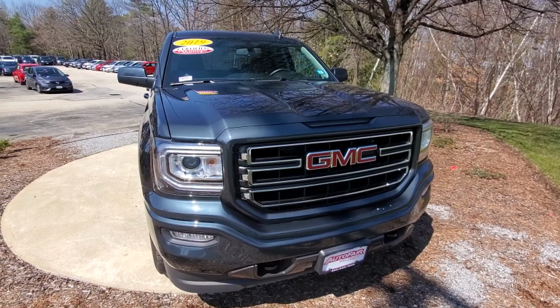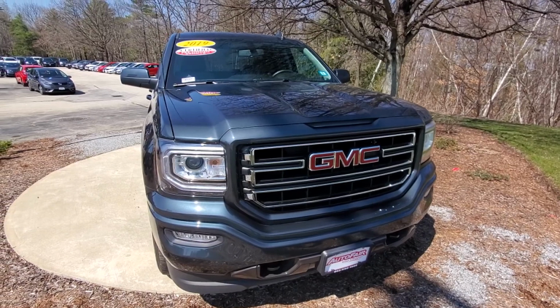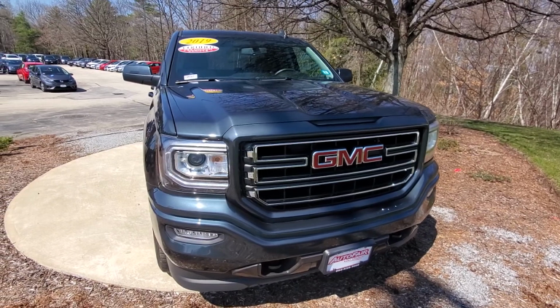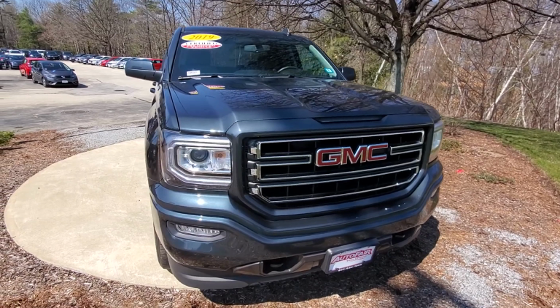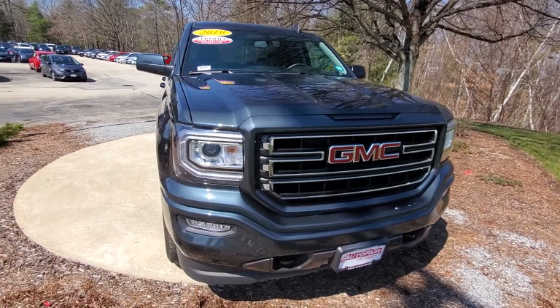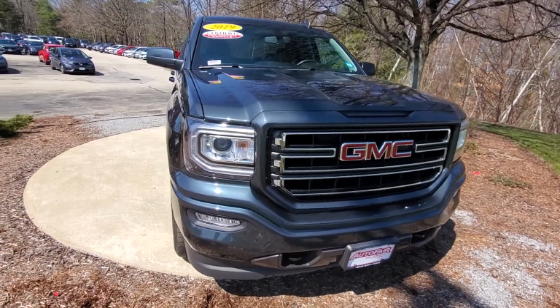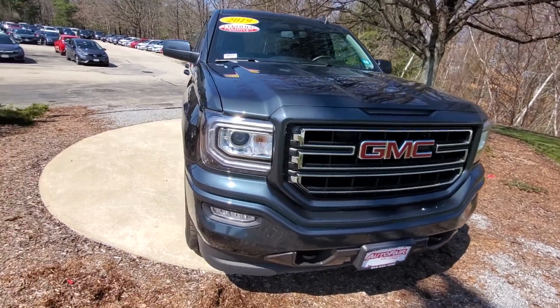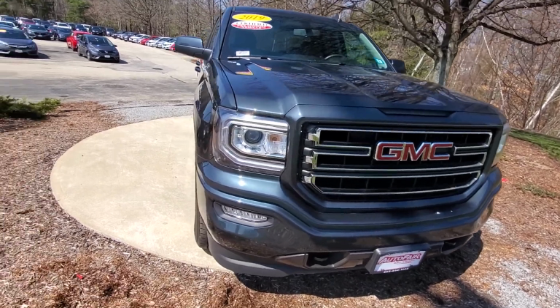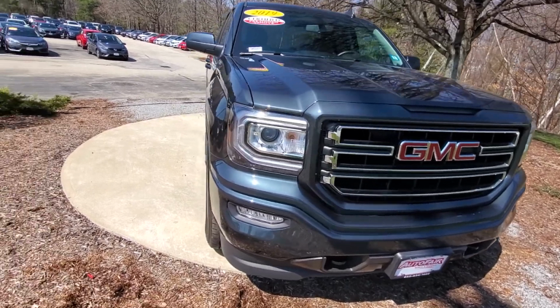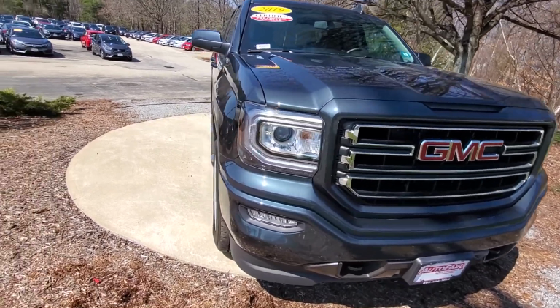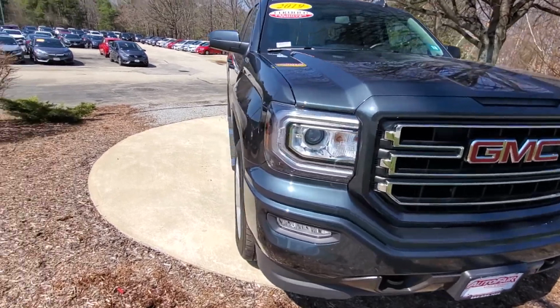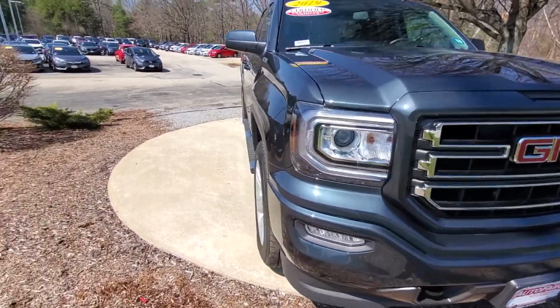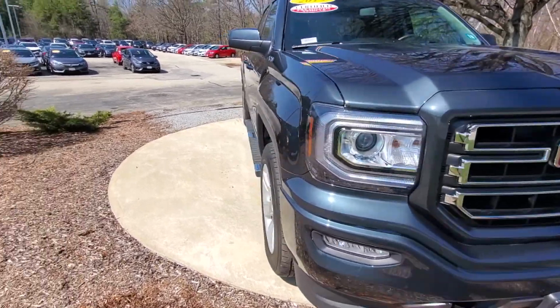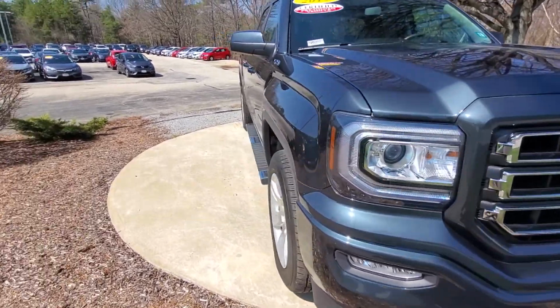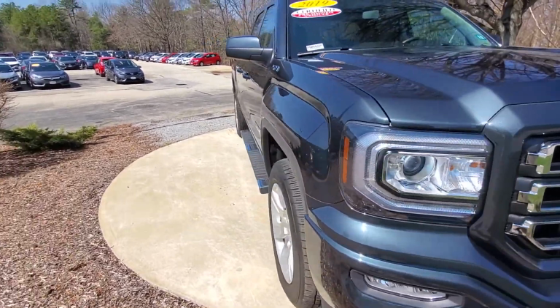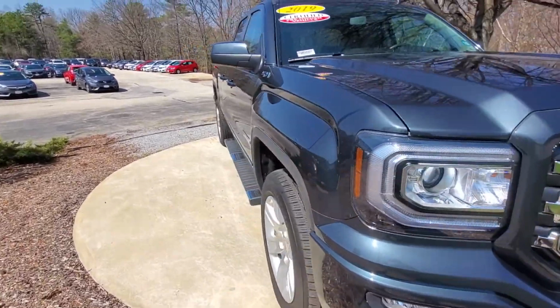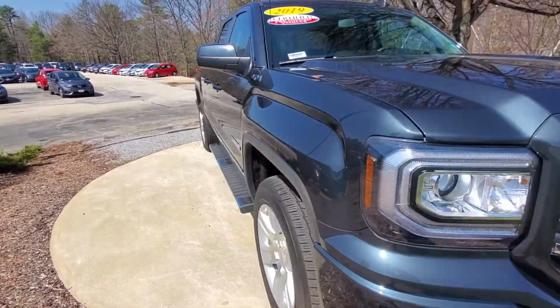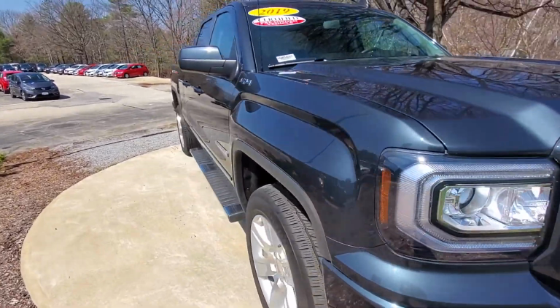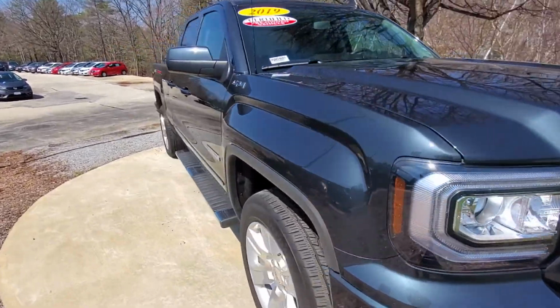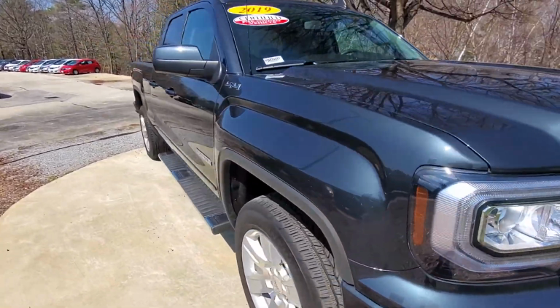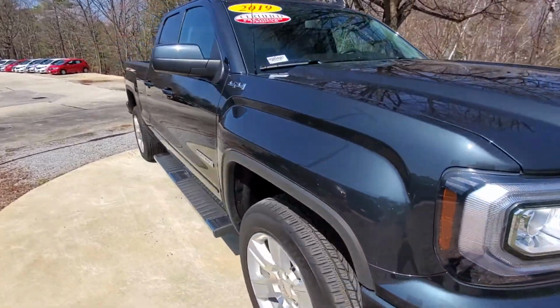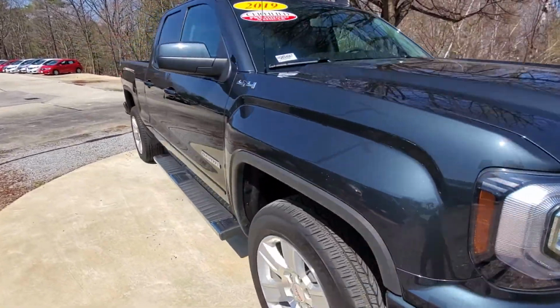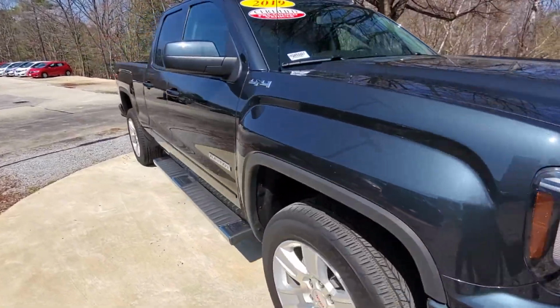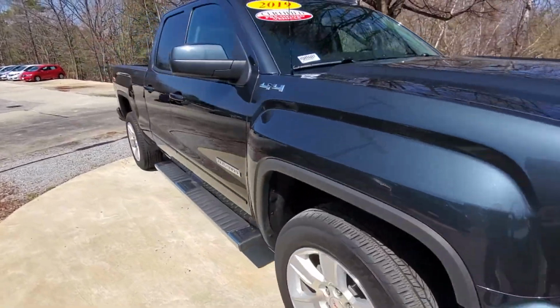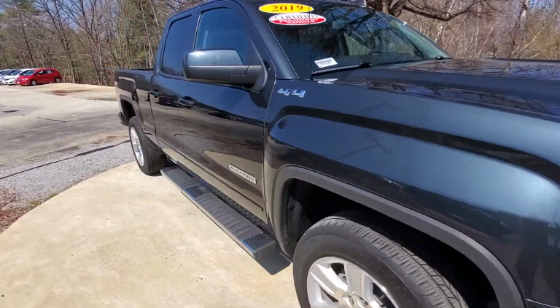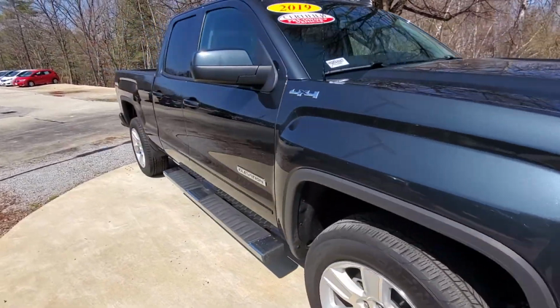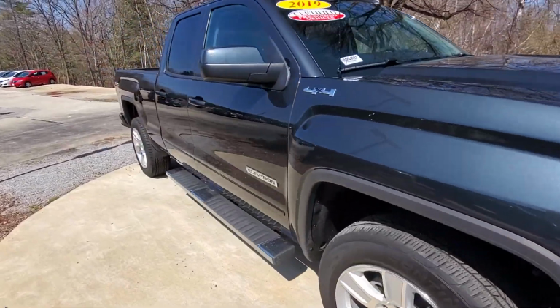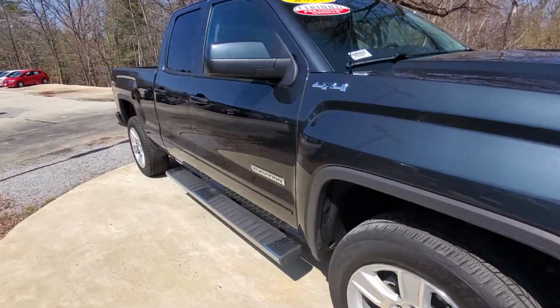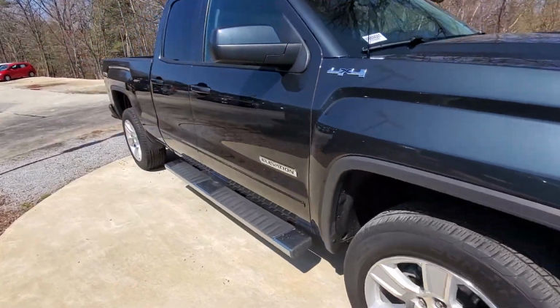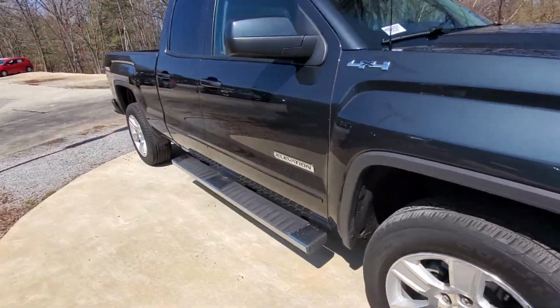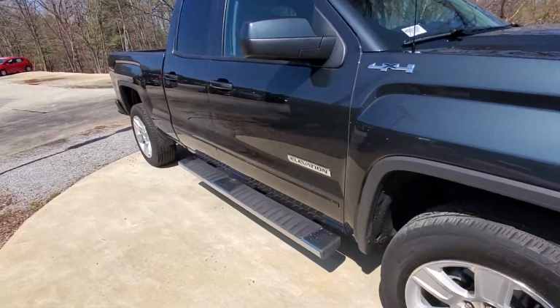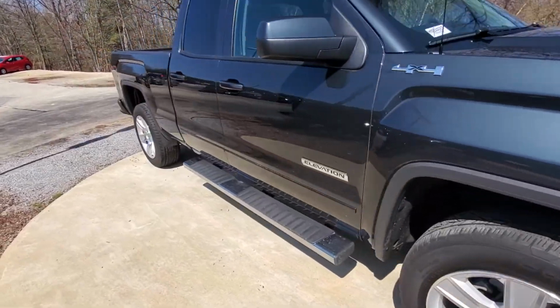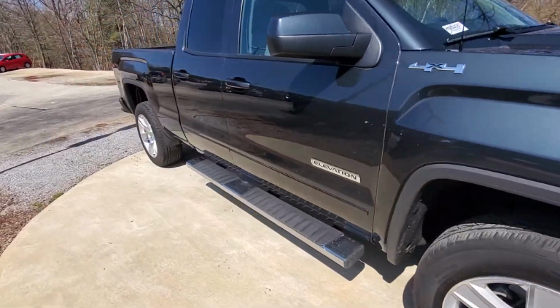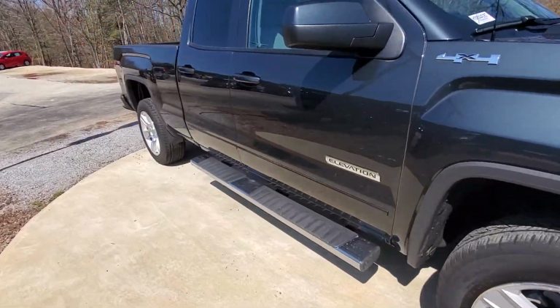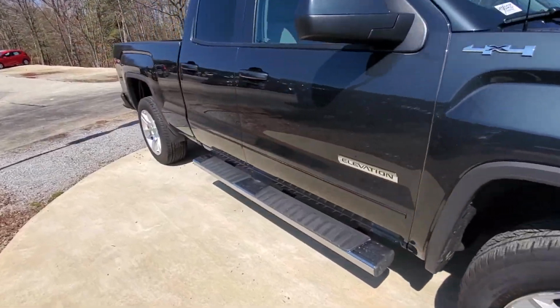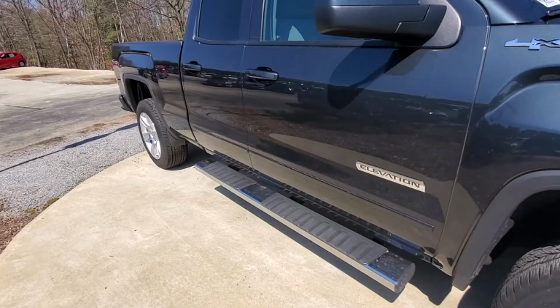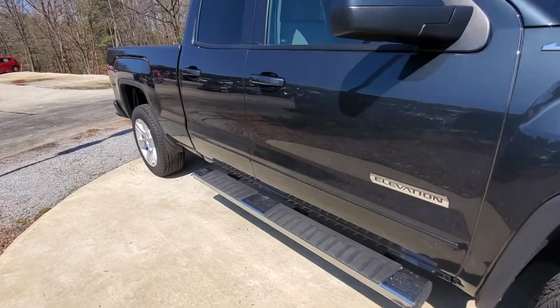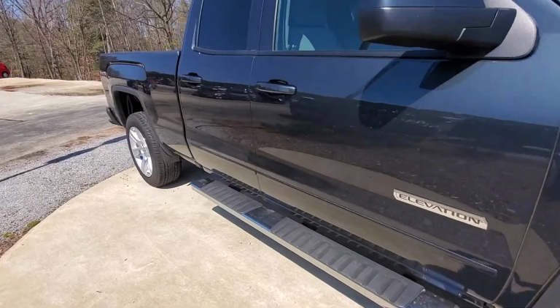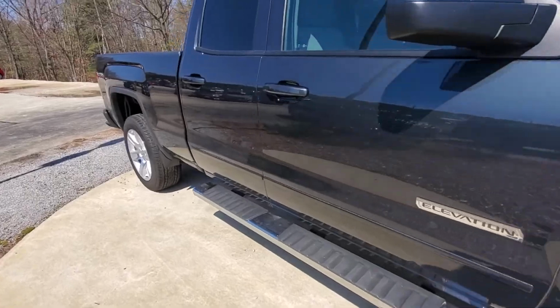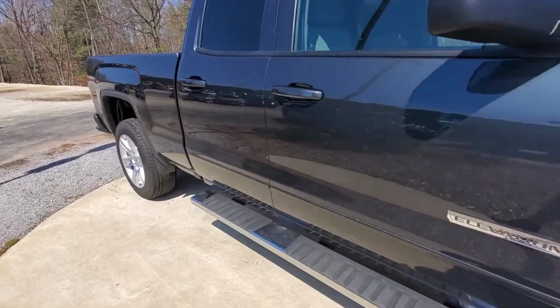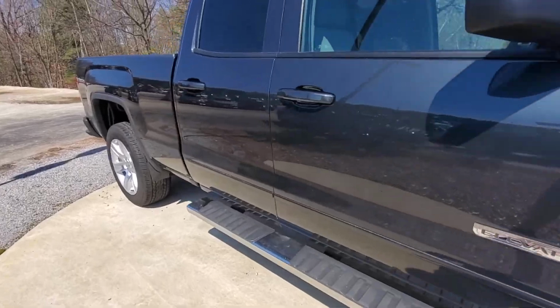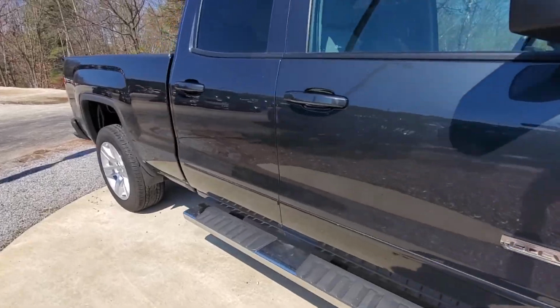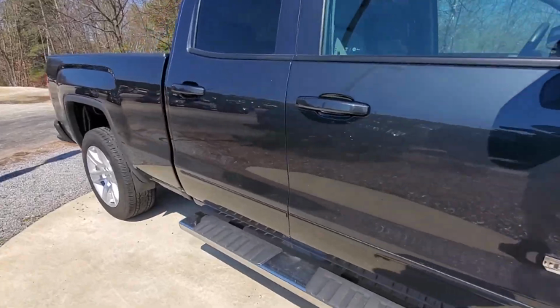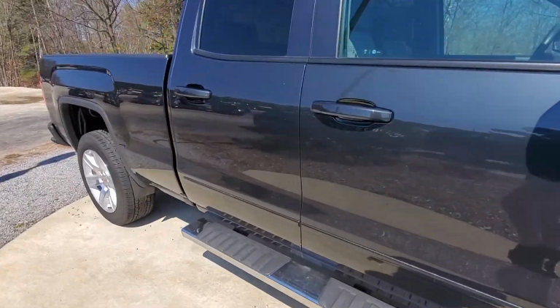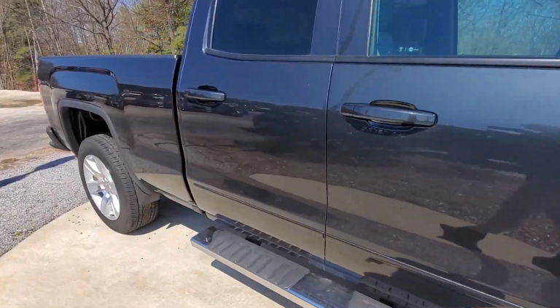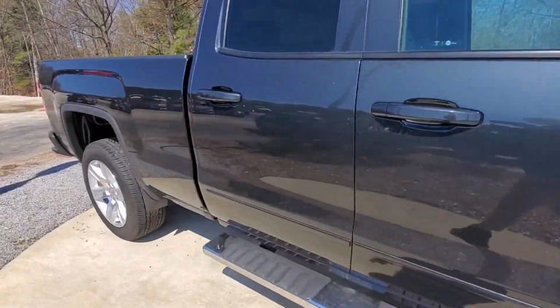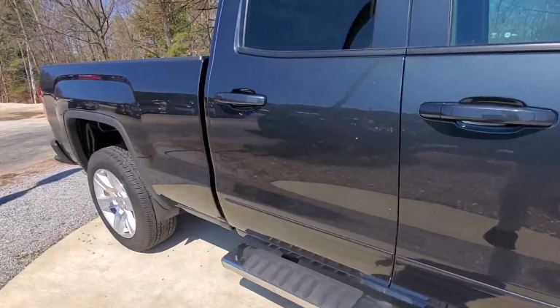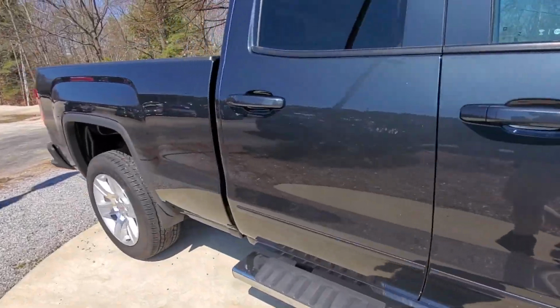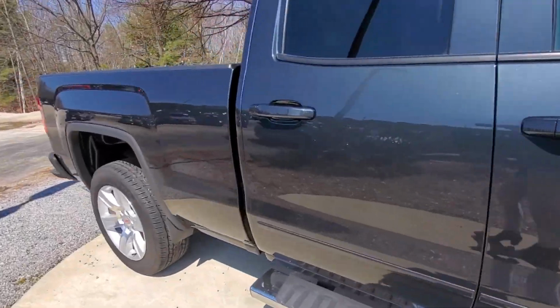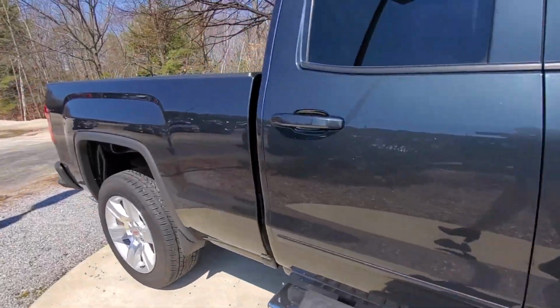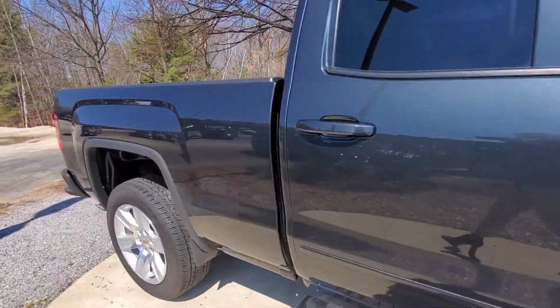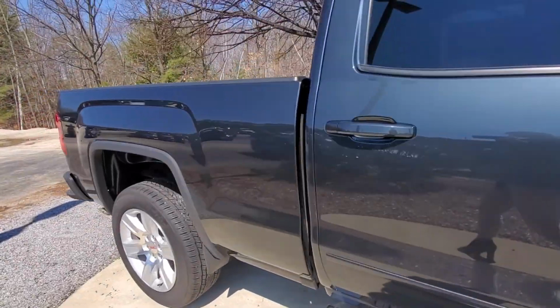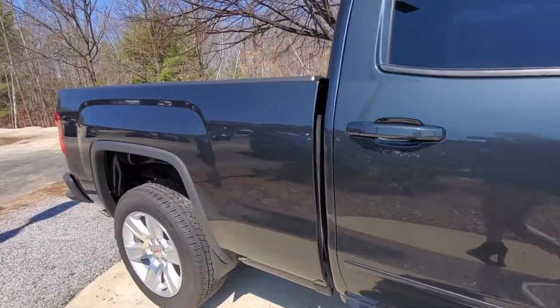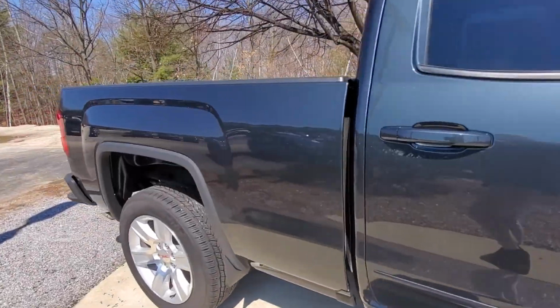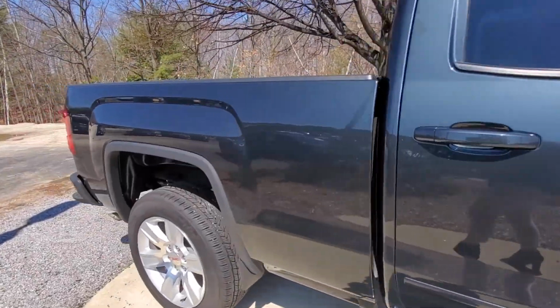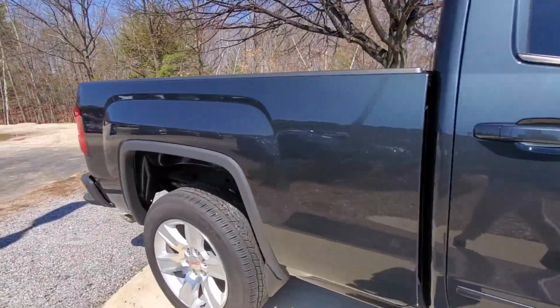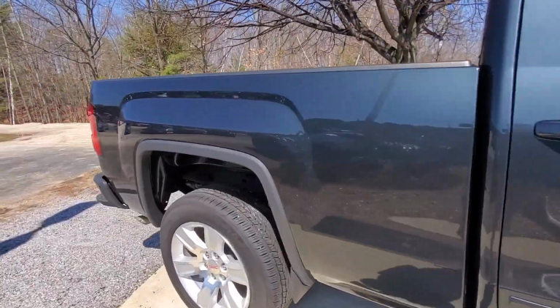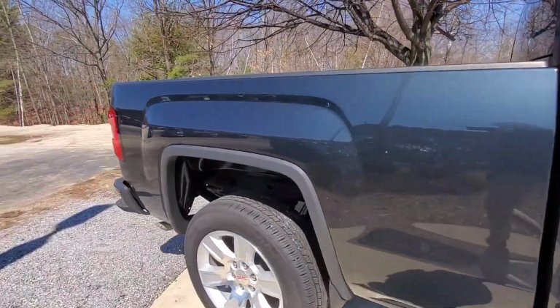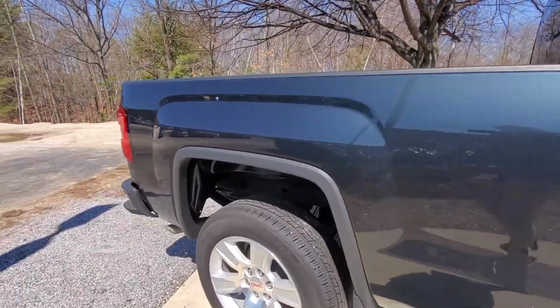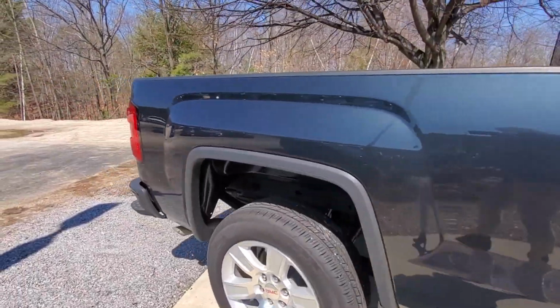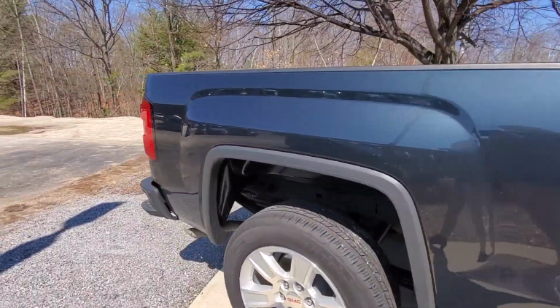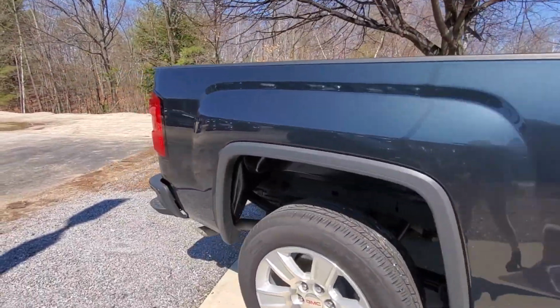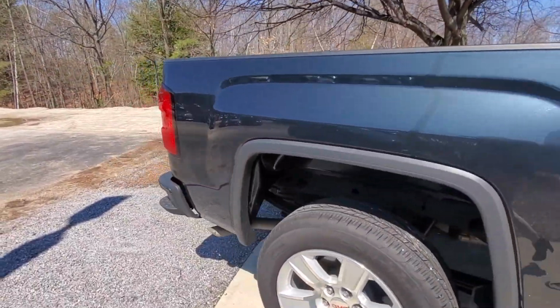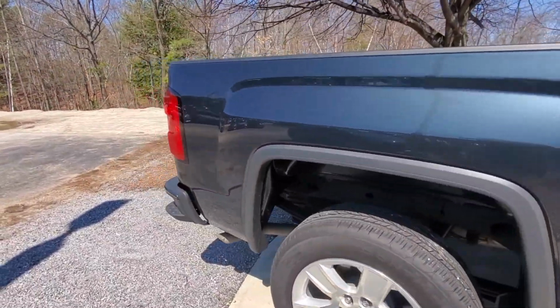Hi Dave, this is Alex over at AutoFair Honda. I just wanted to send you a quick walk-around video of the 2019 GMC CR that you inquired about online.